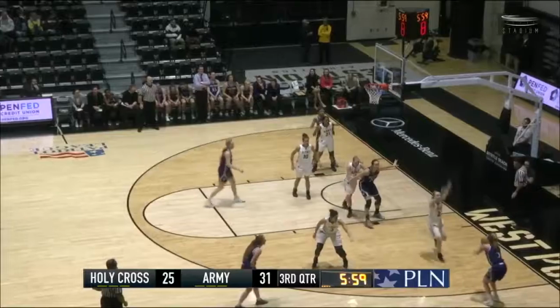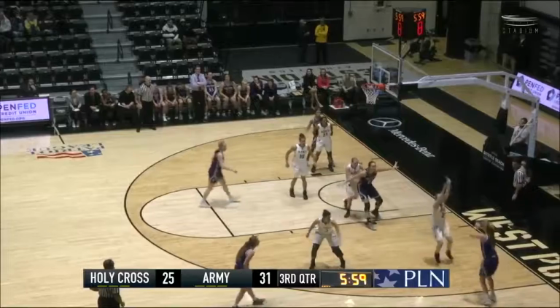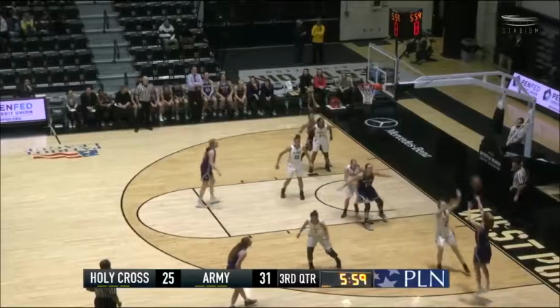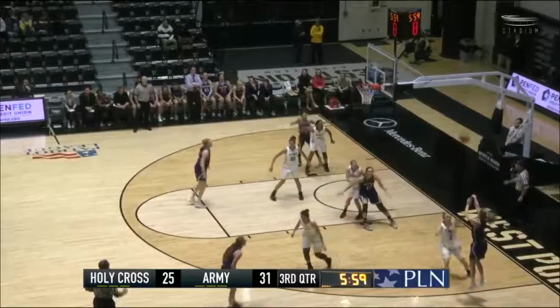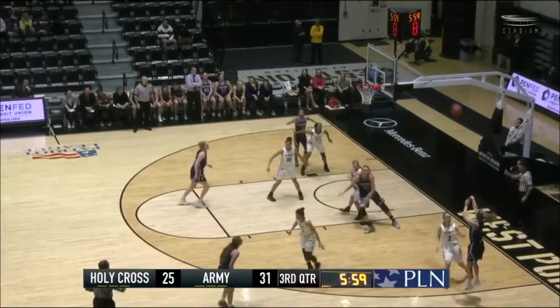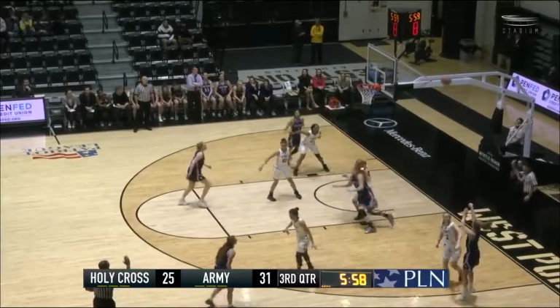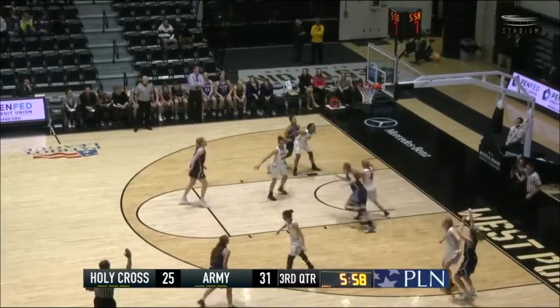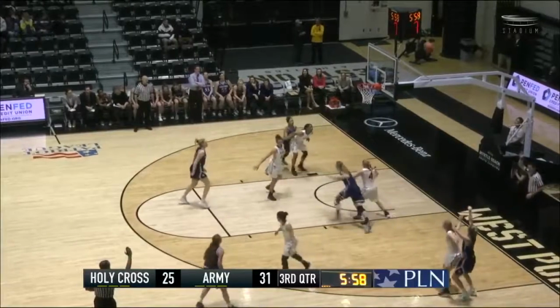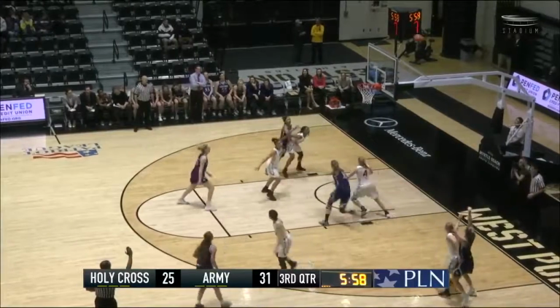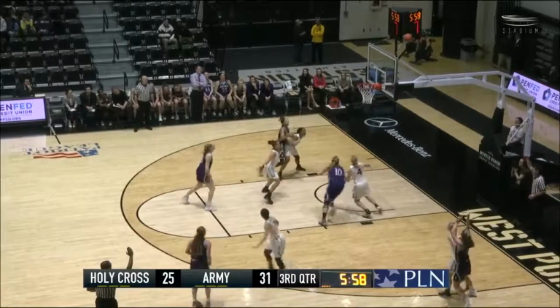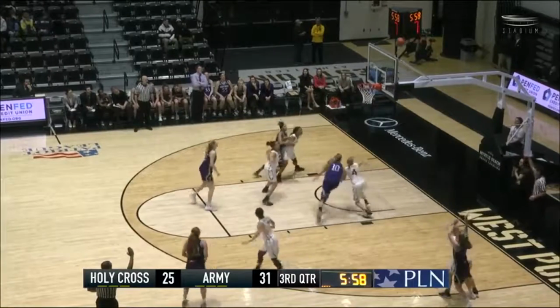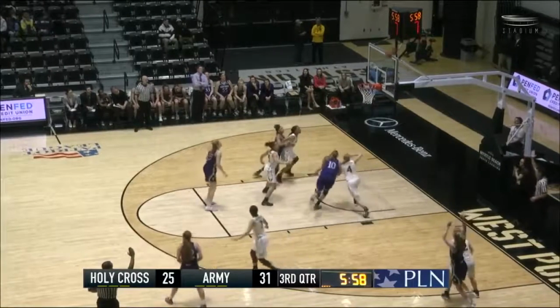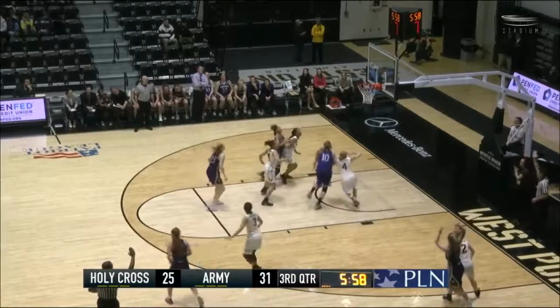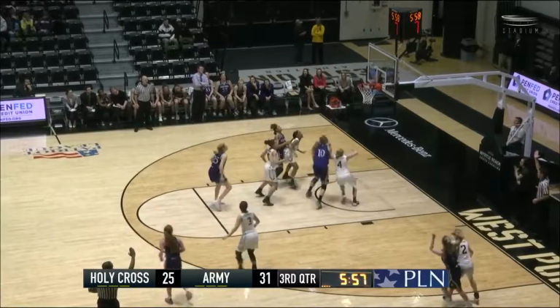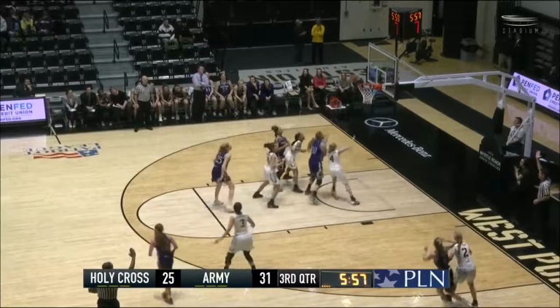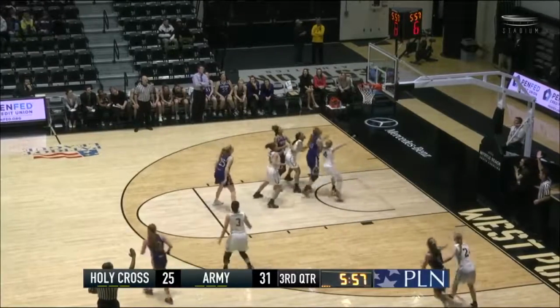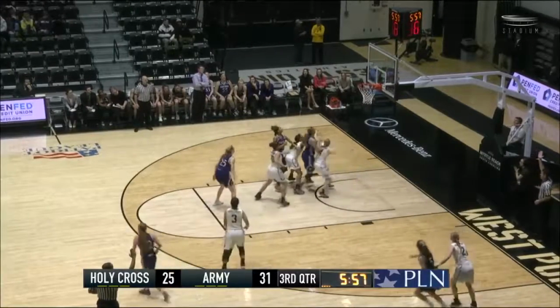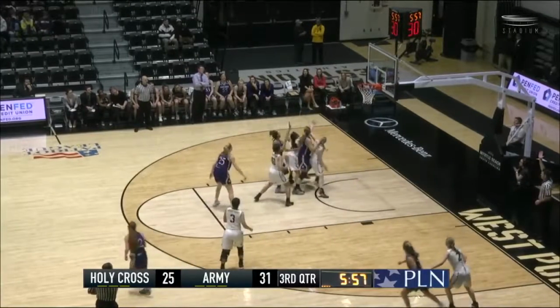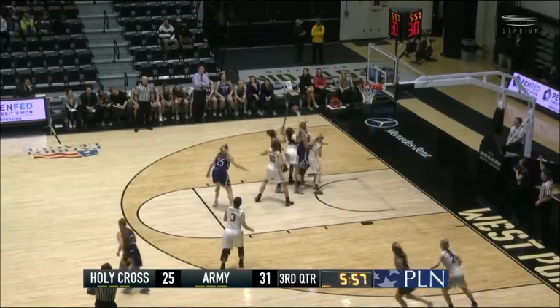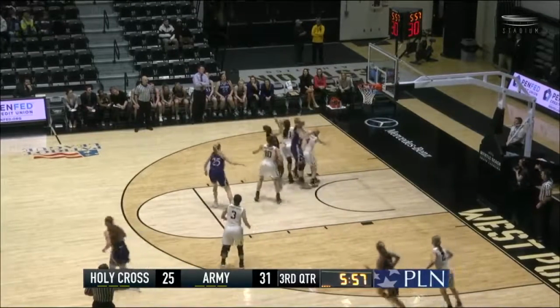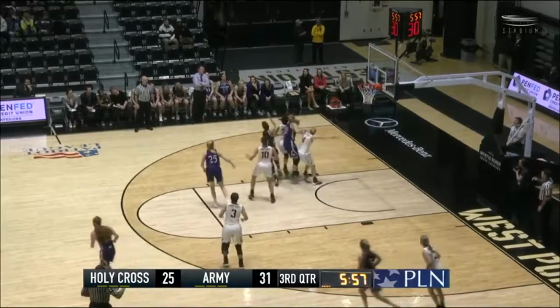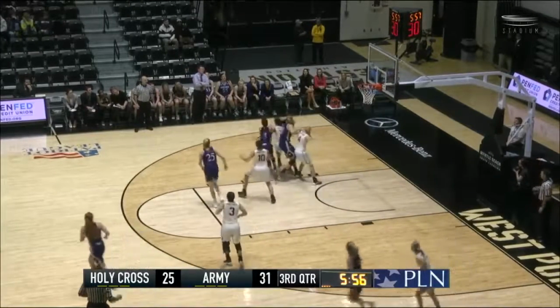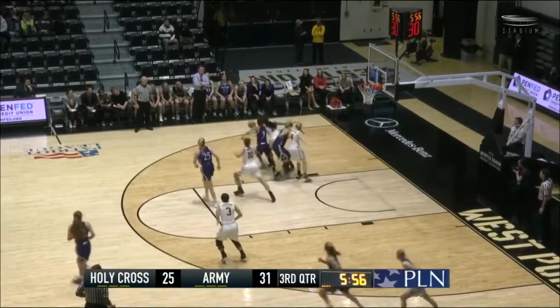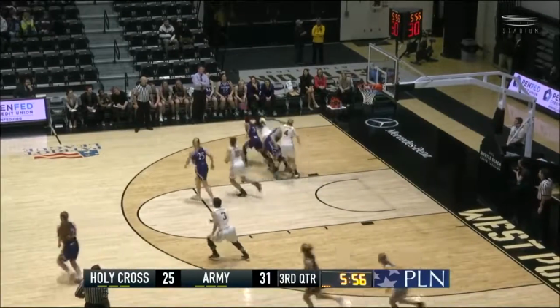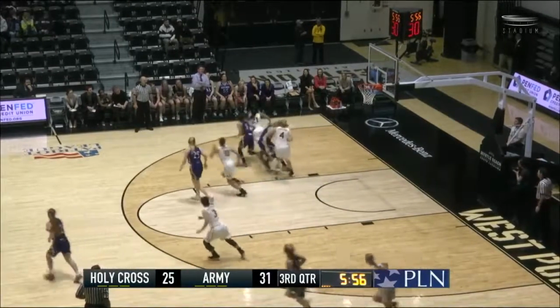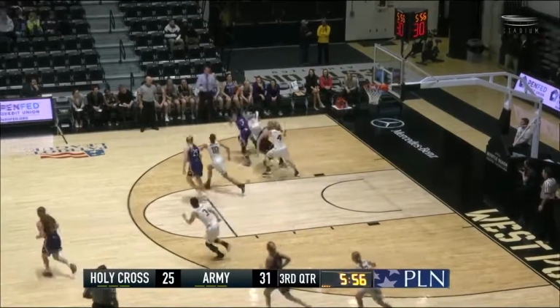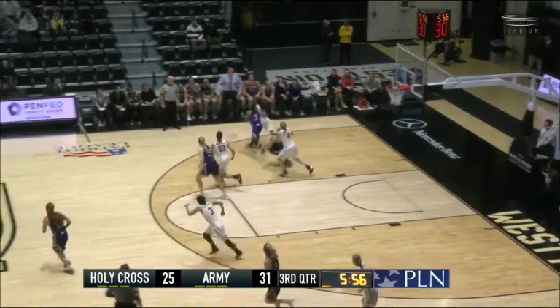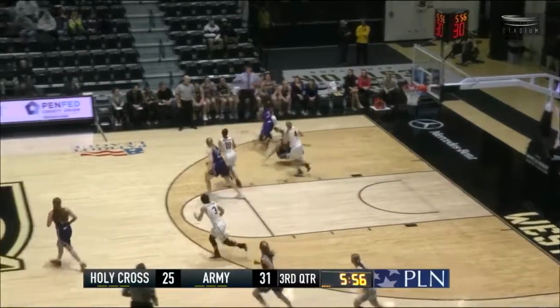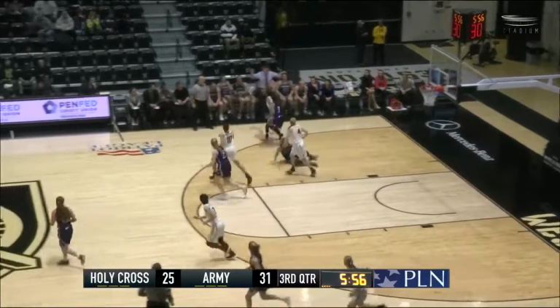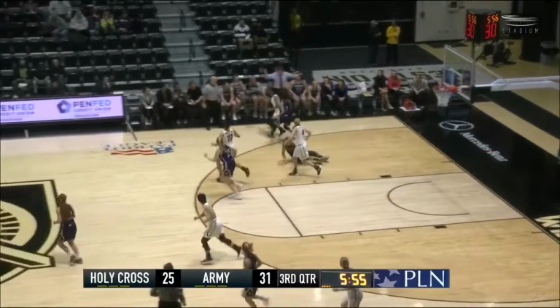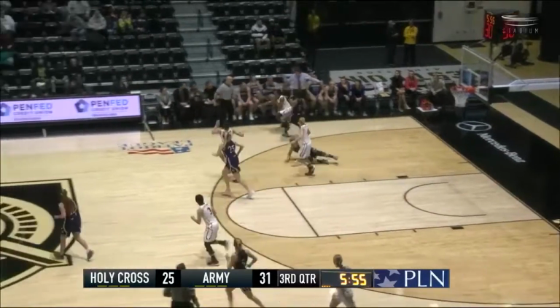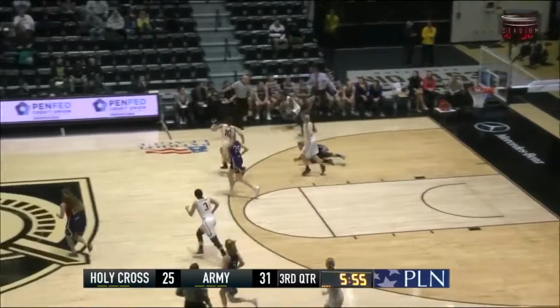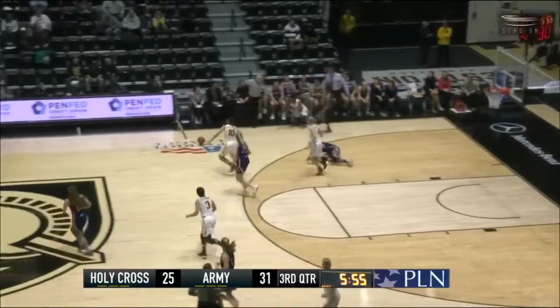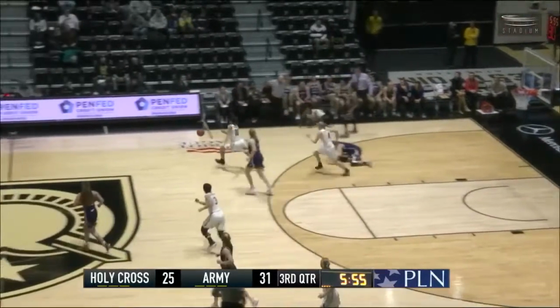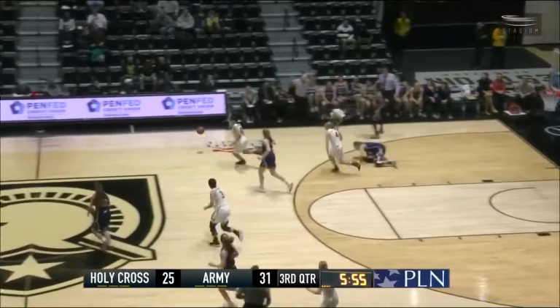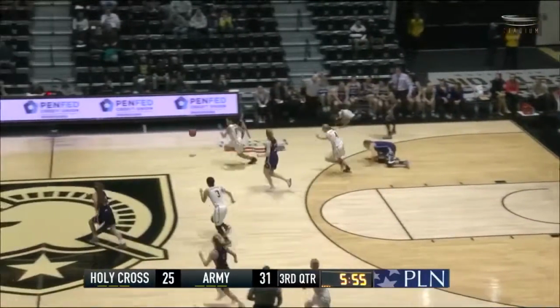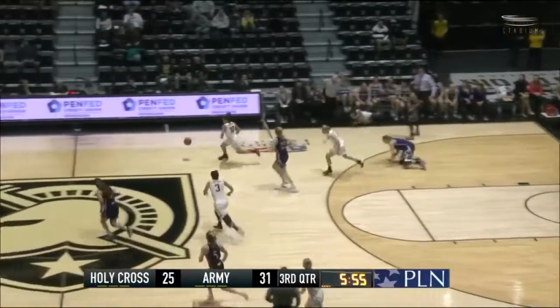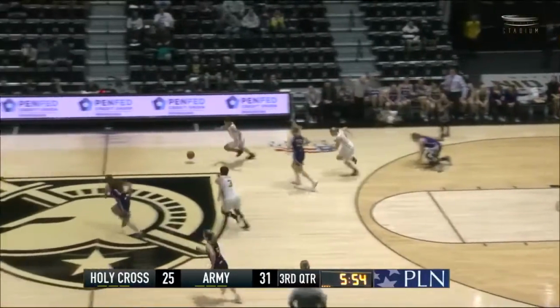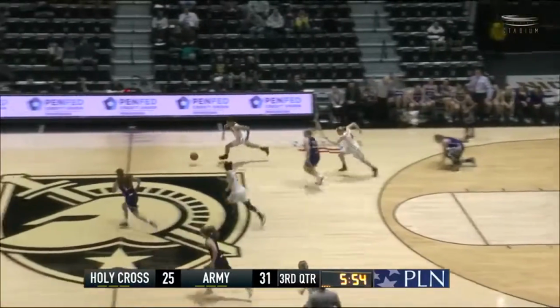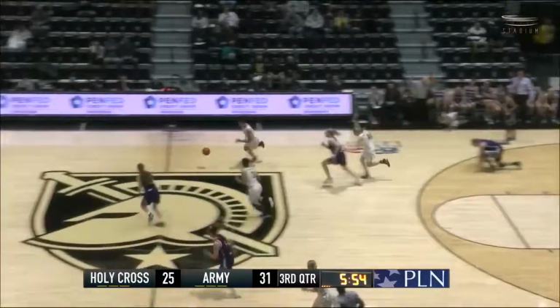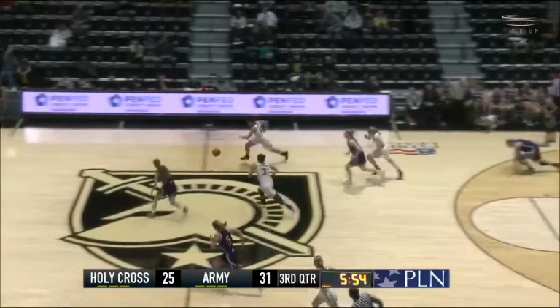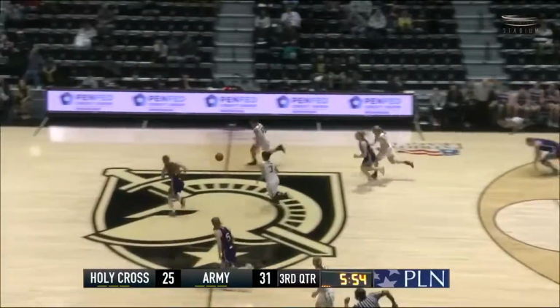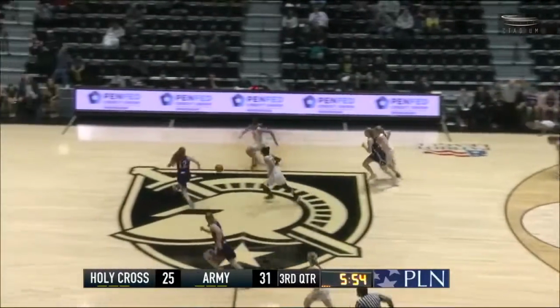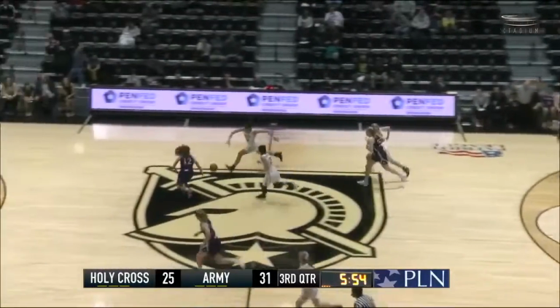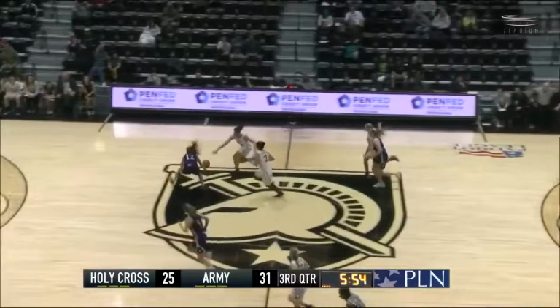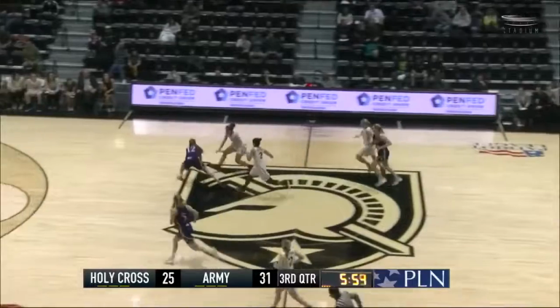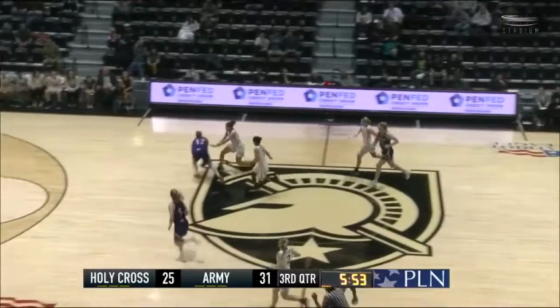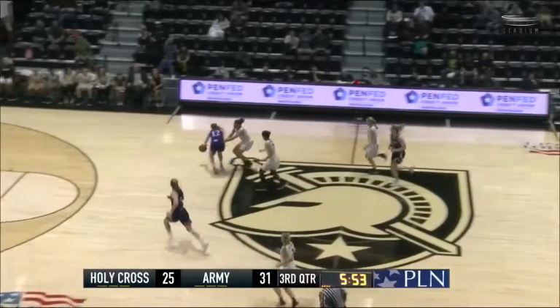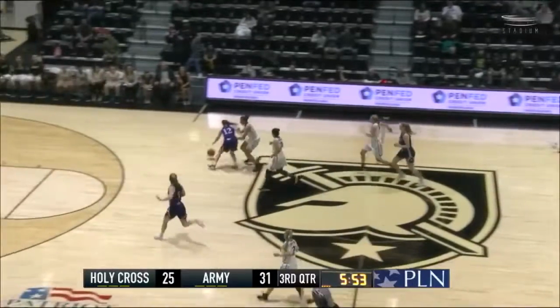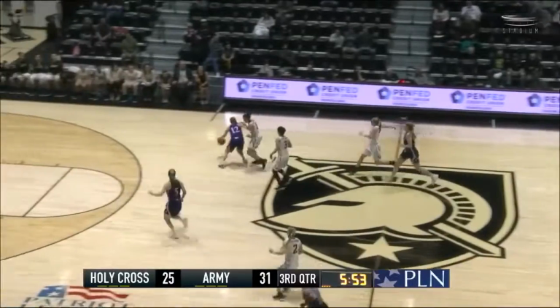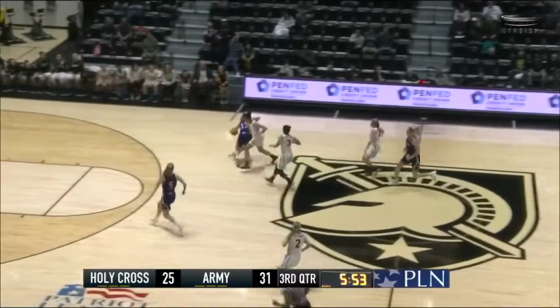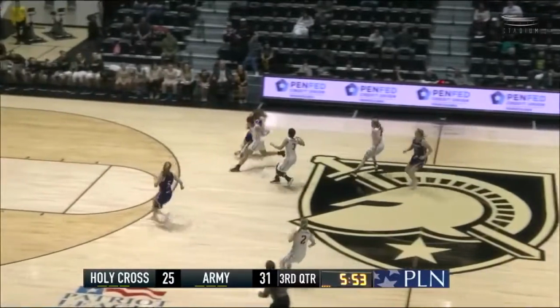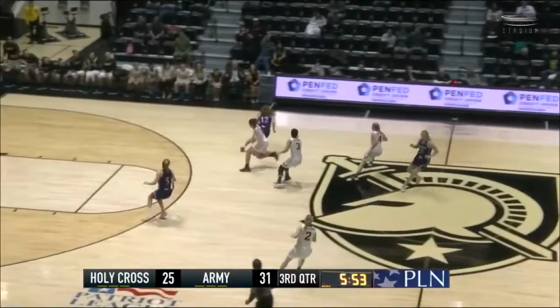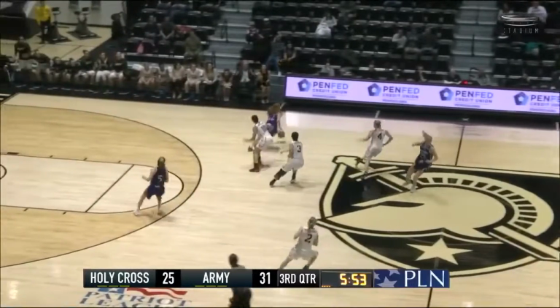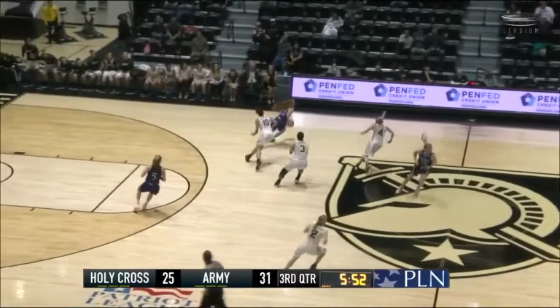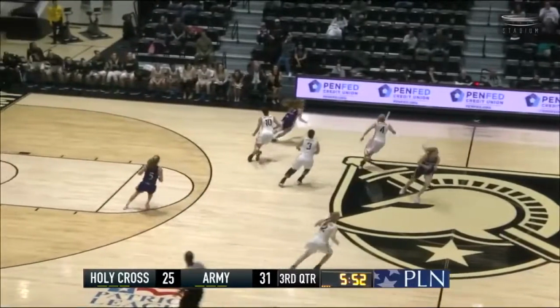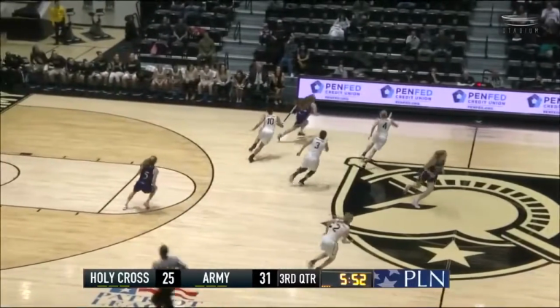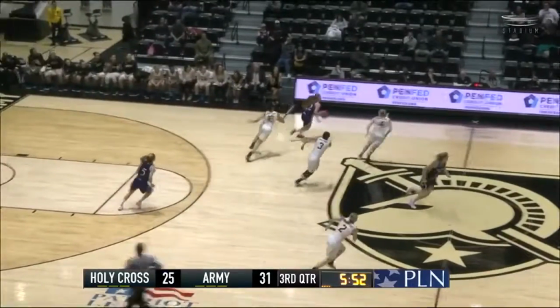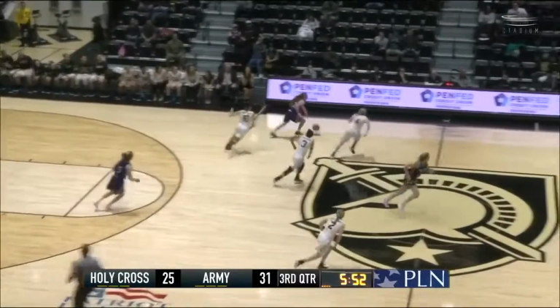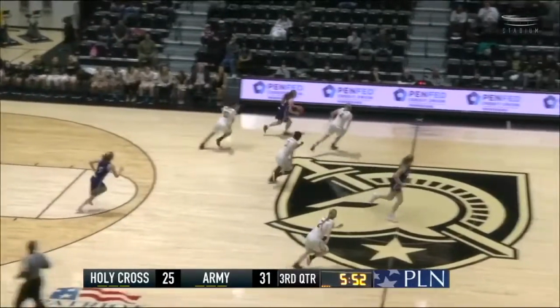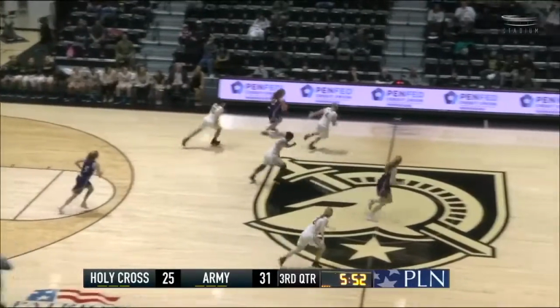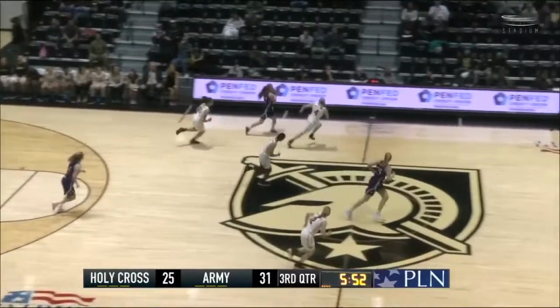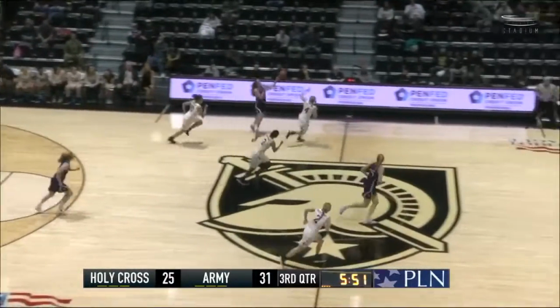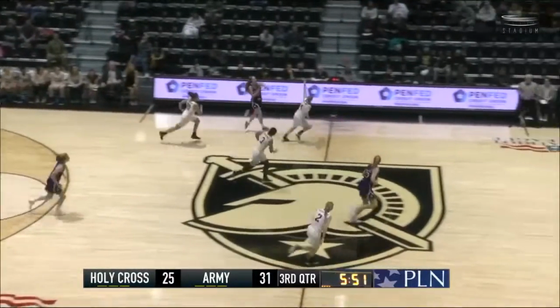Near corner, a triple for Doherty off the back of the iron — no. Thomas Waheed fighting for the long rebound, somehow pinballs out towards behind half court.